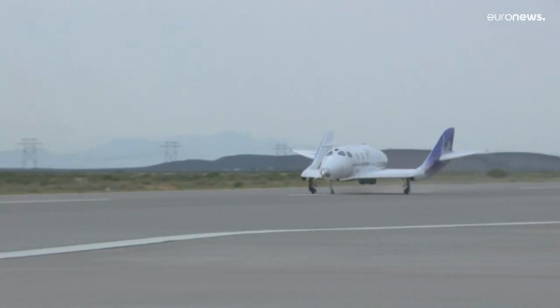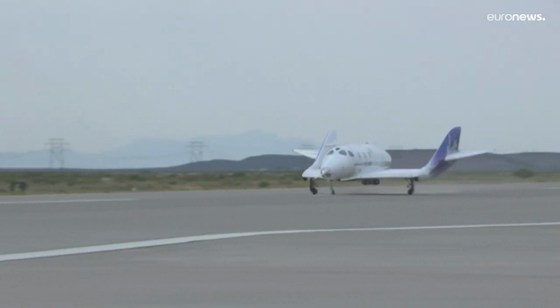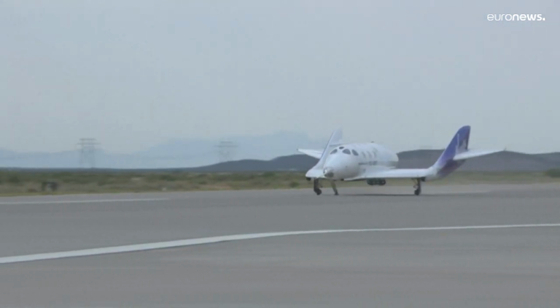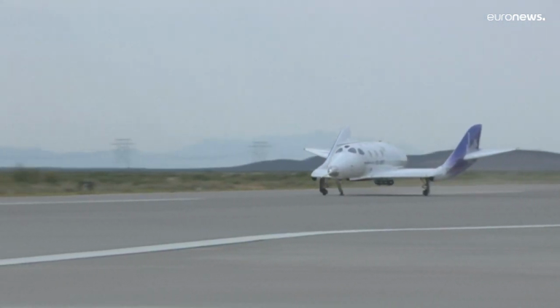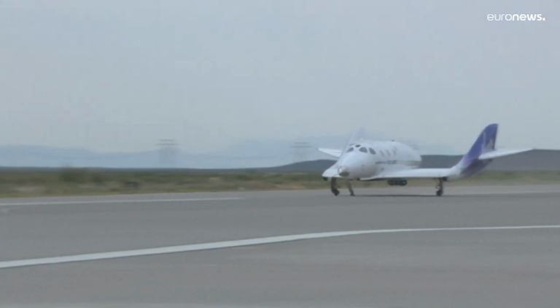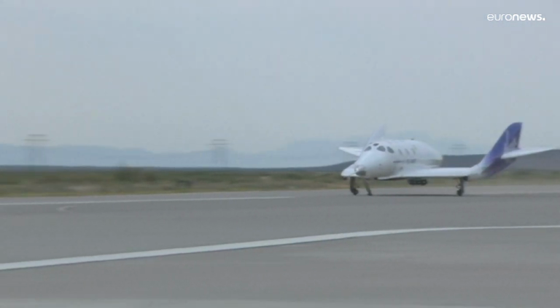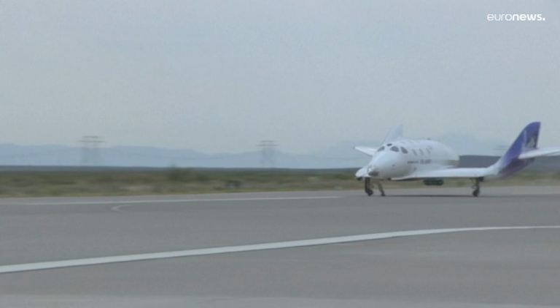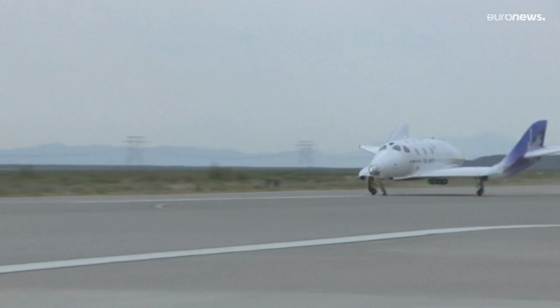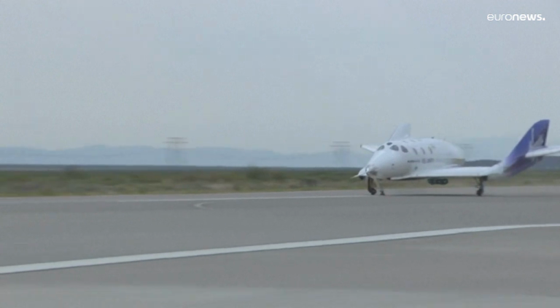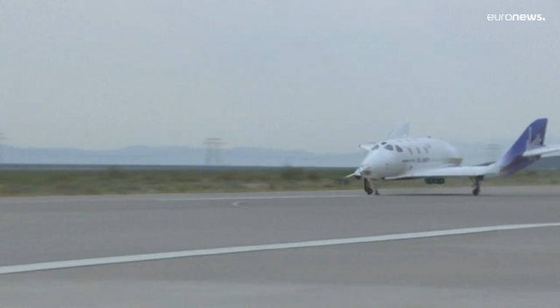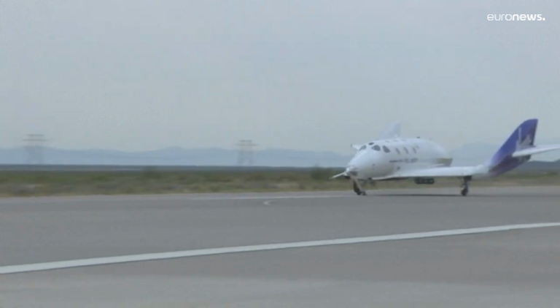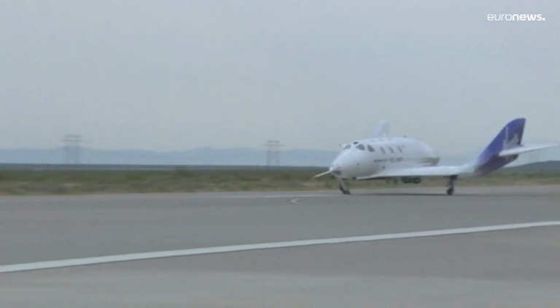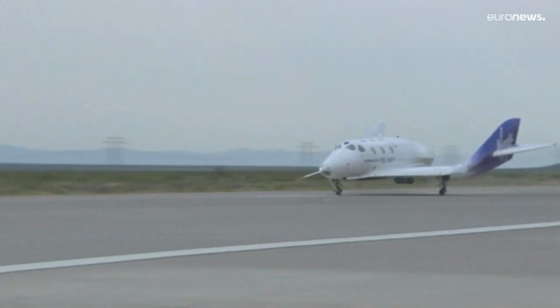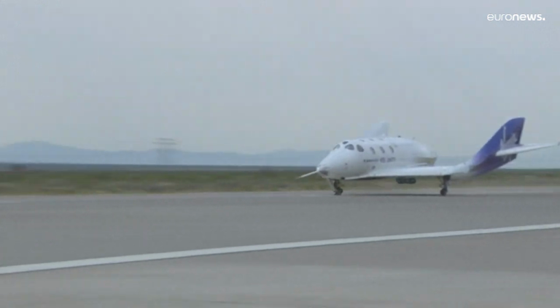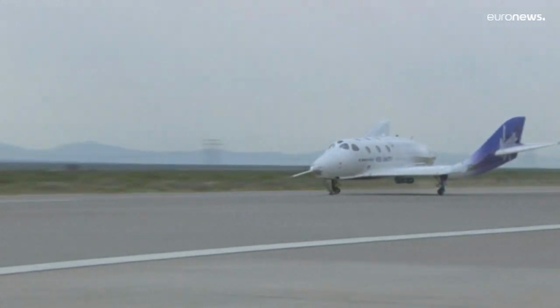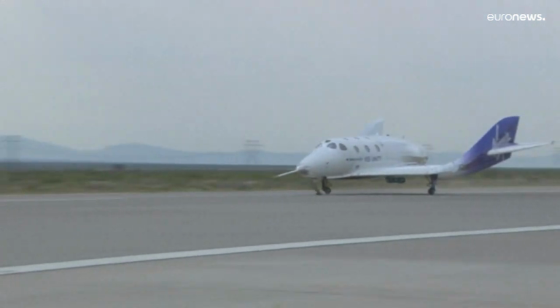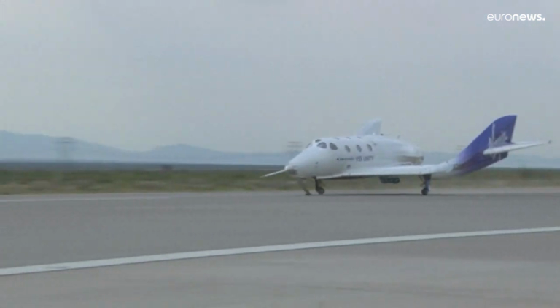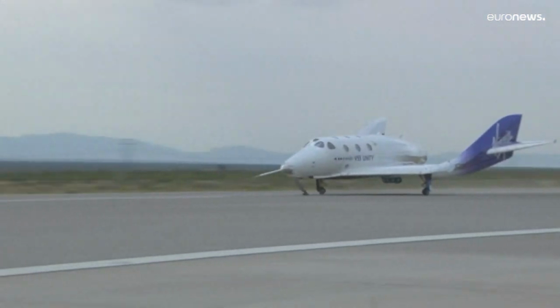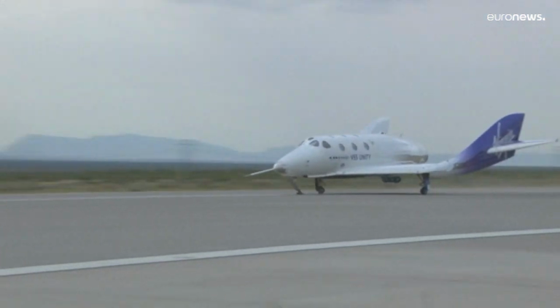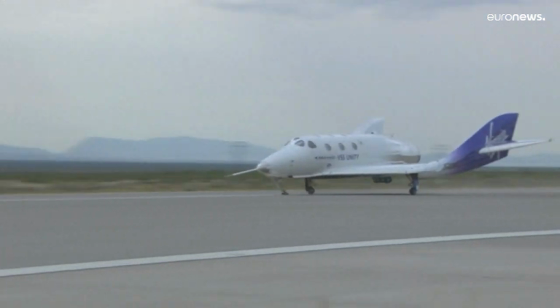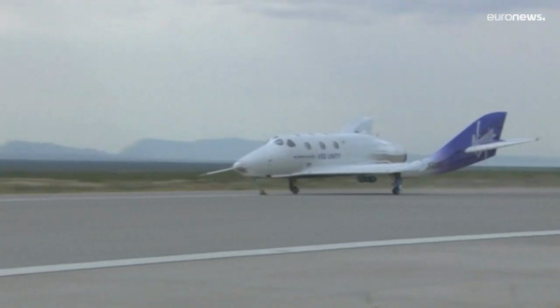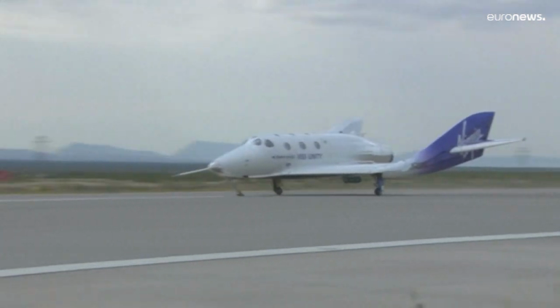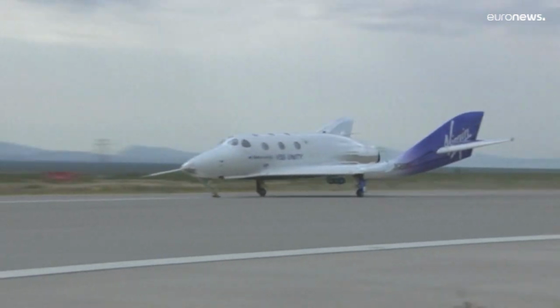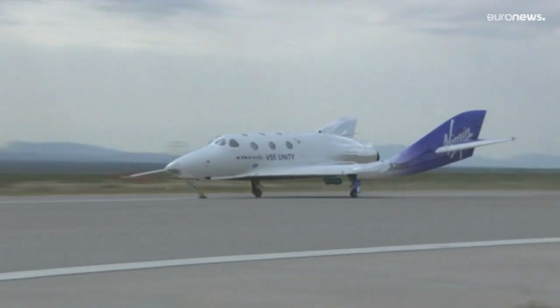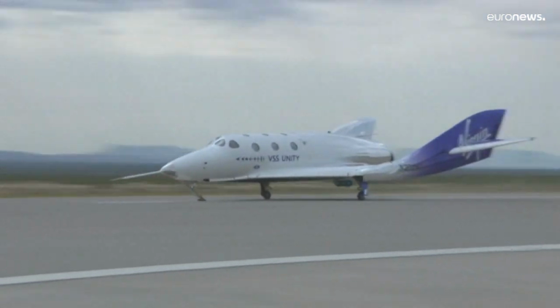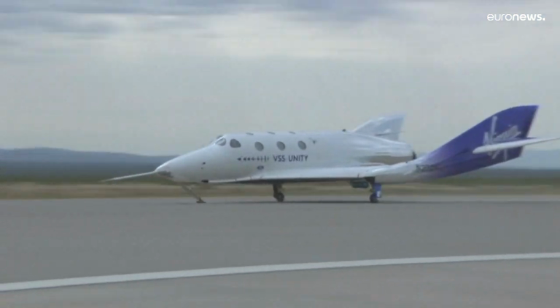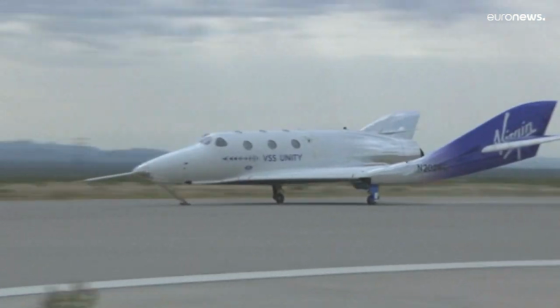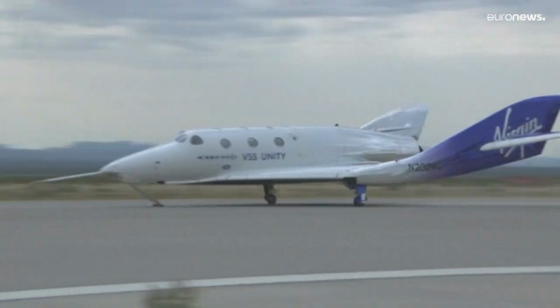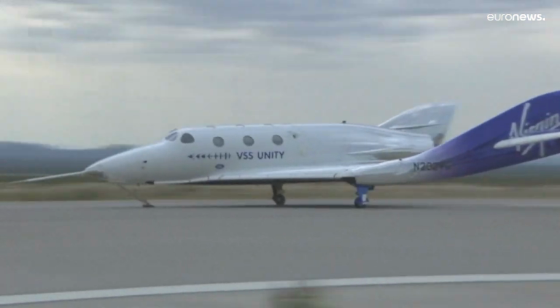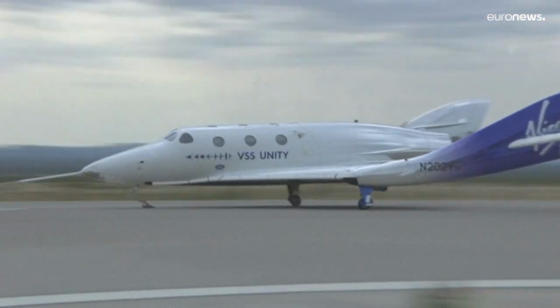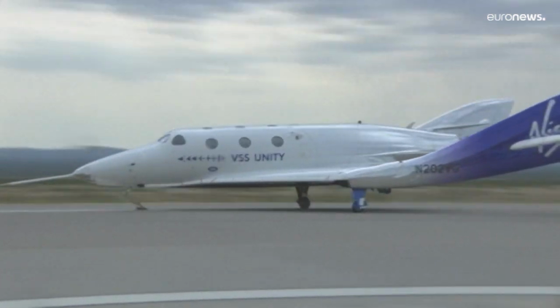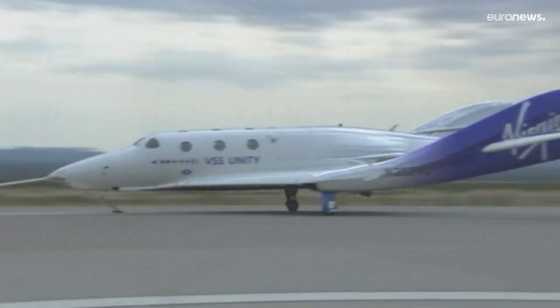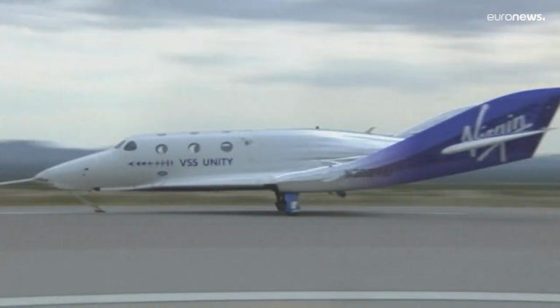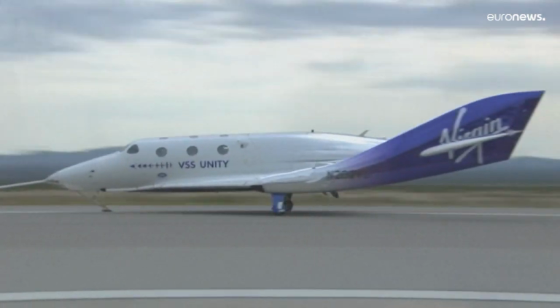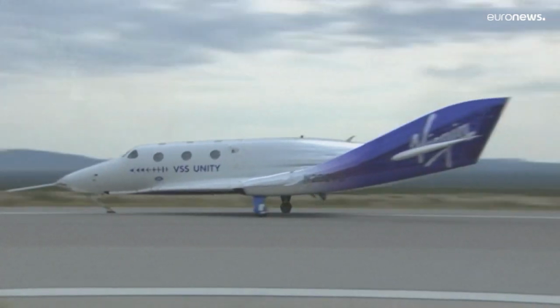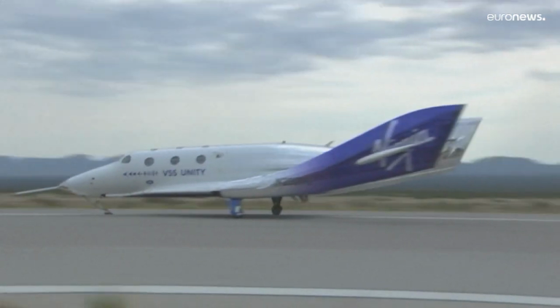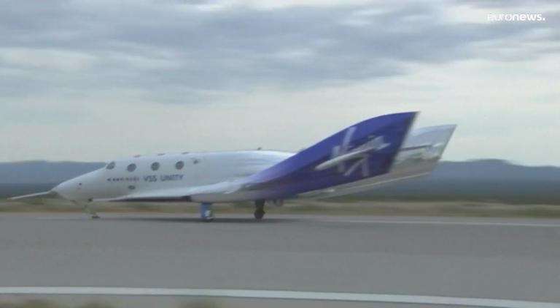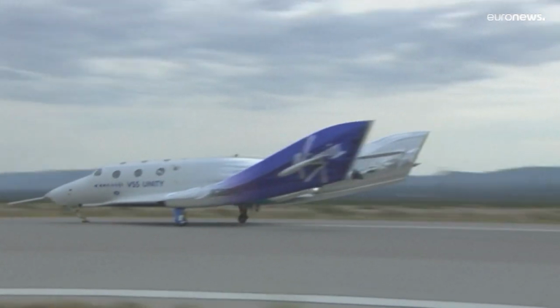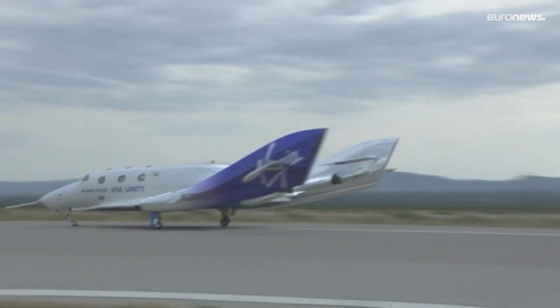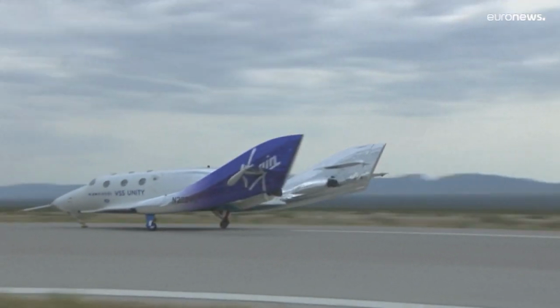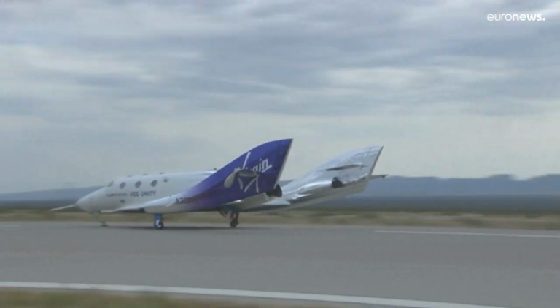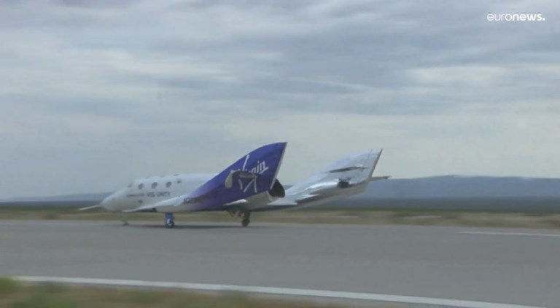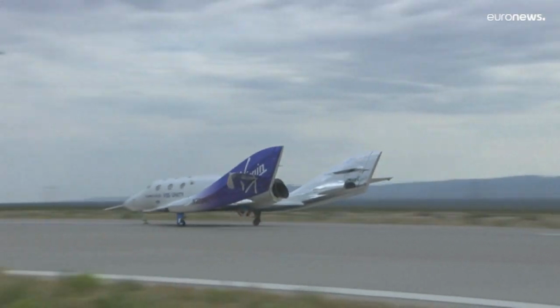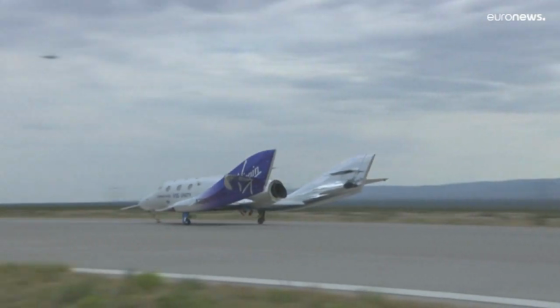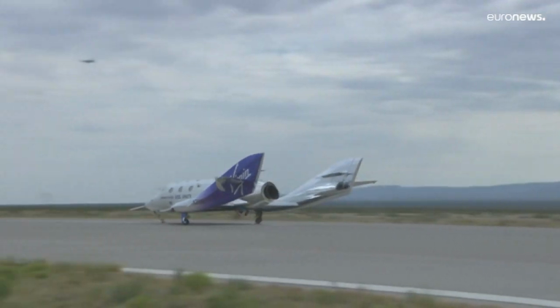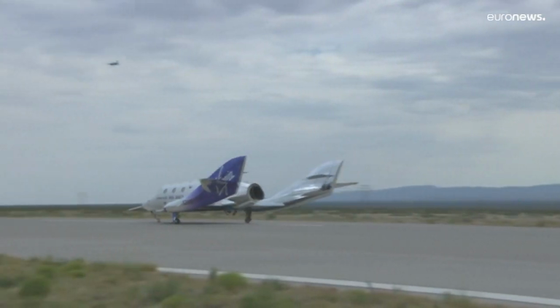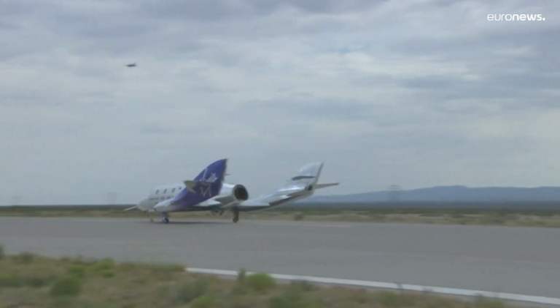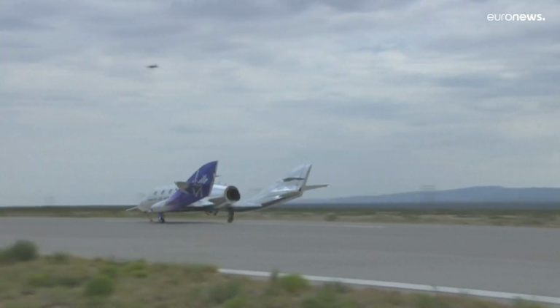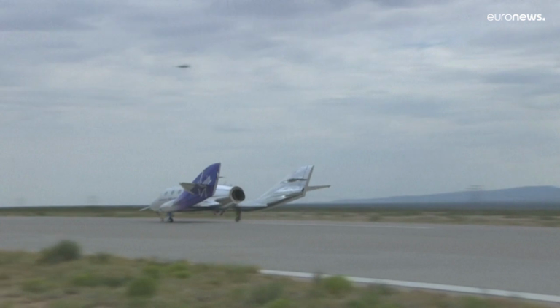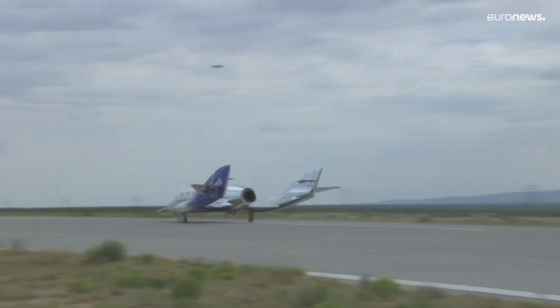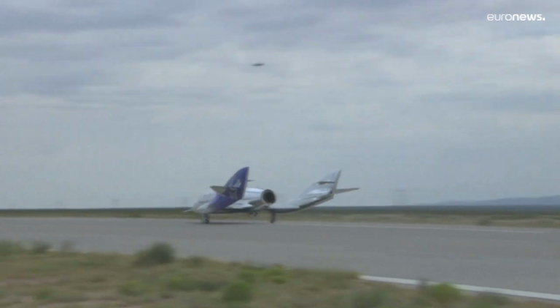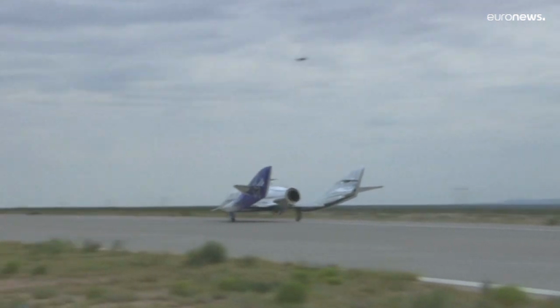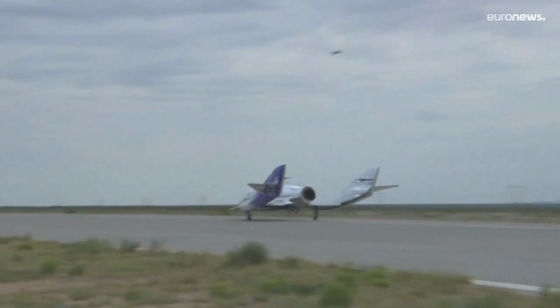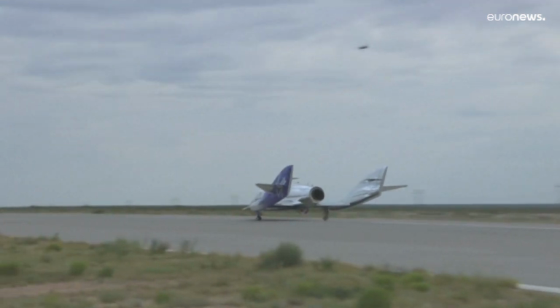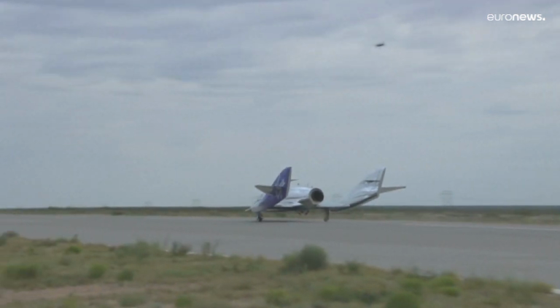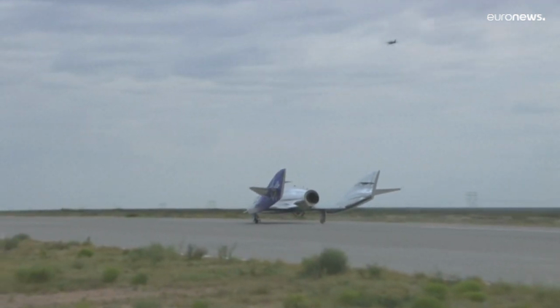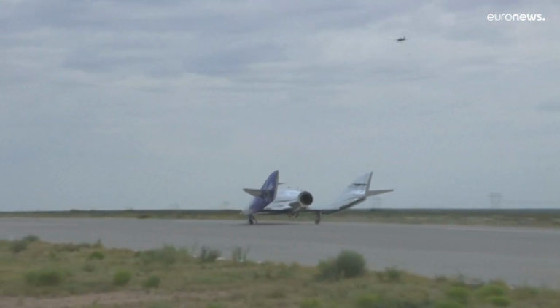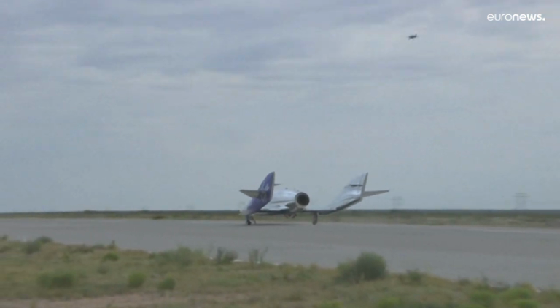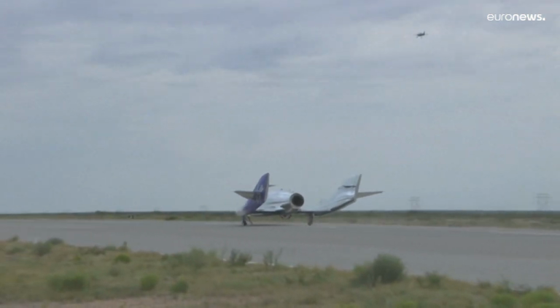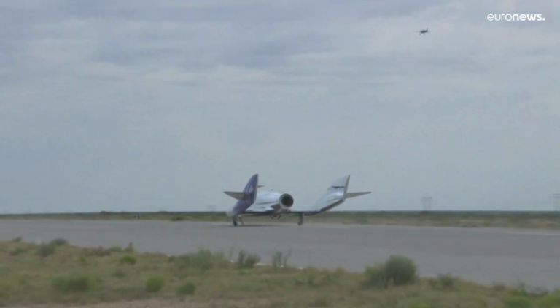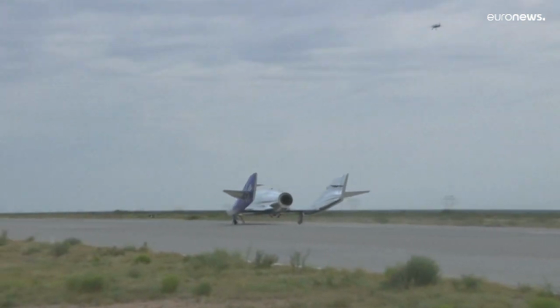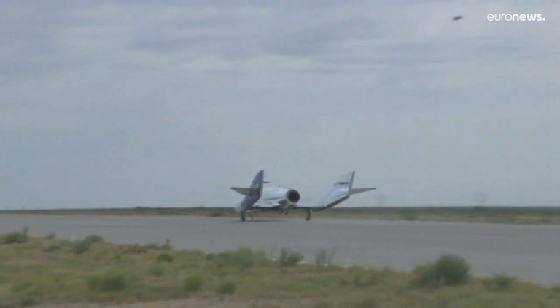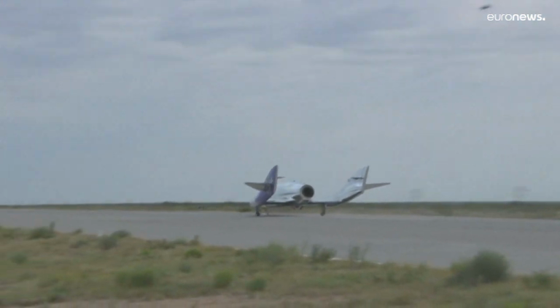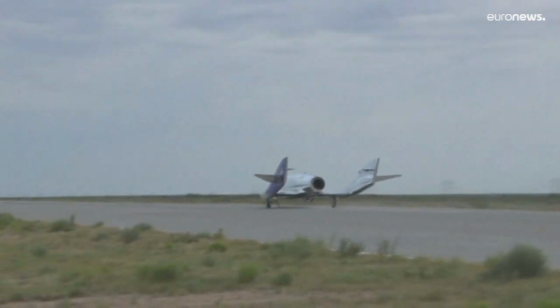As our ground speed slows, when we reach a designated ground speed, the pilots will apply the brakes and bring the vehicle to a complete stop.